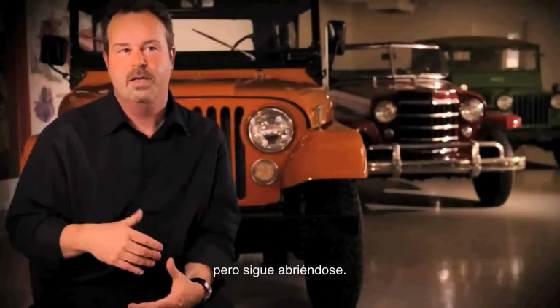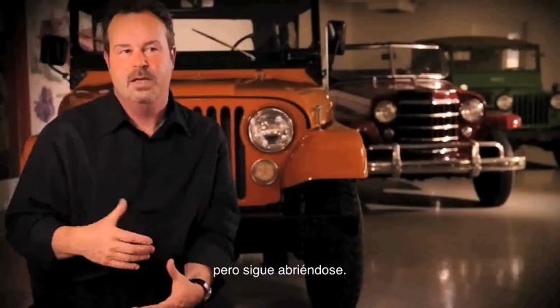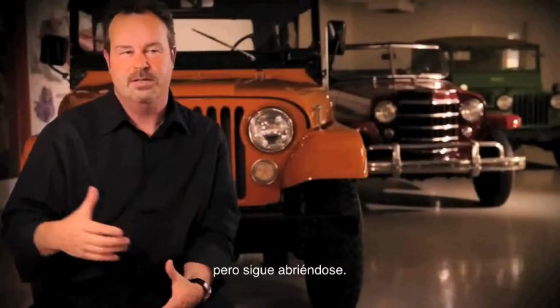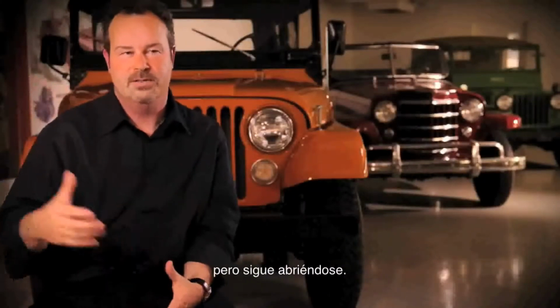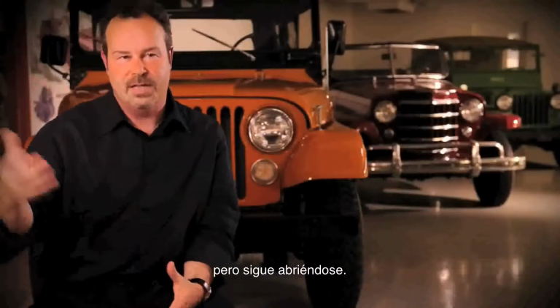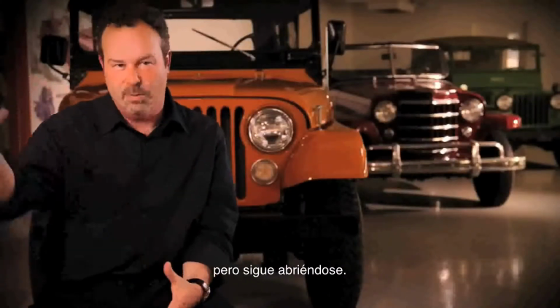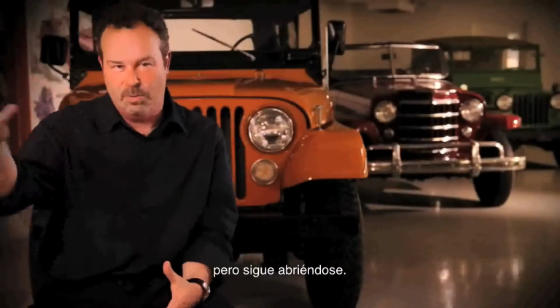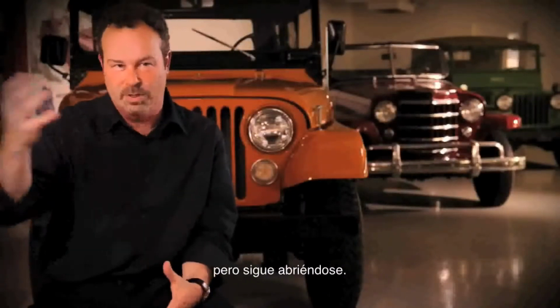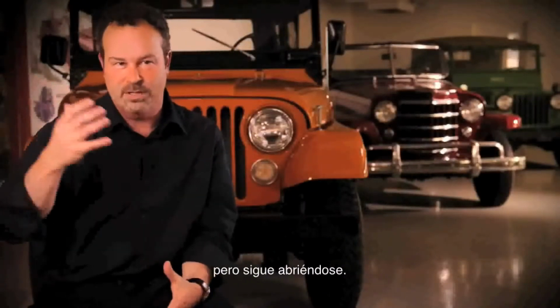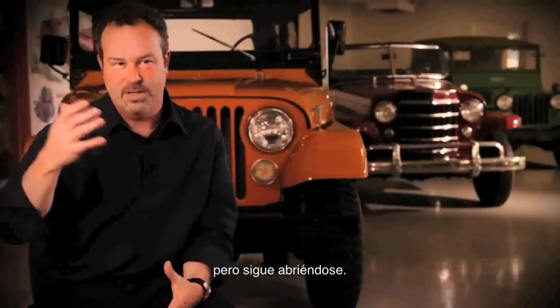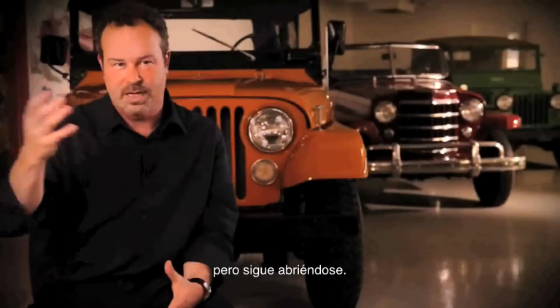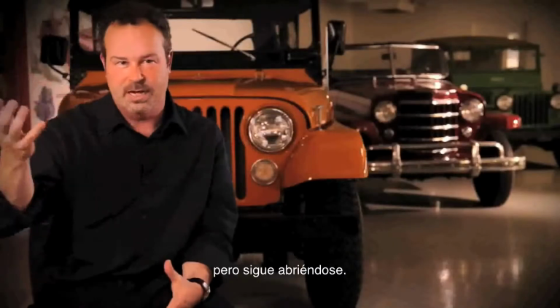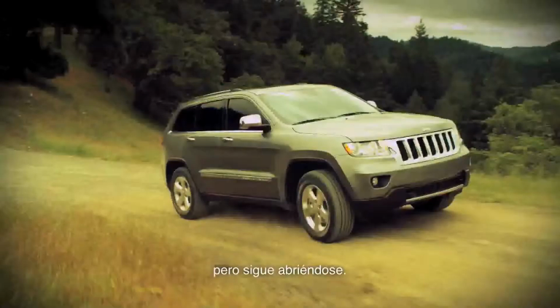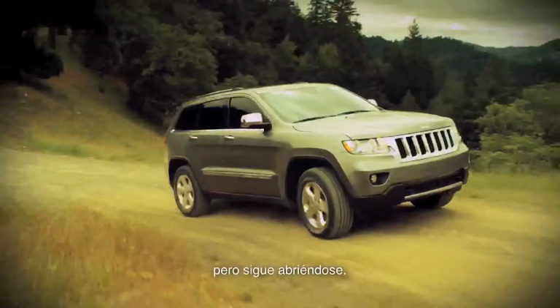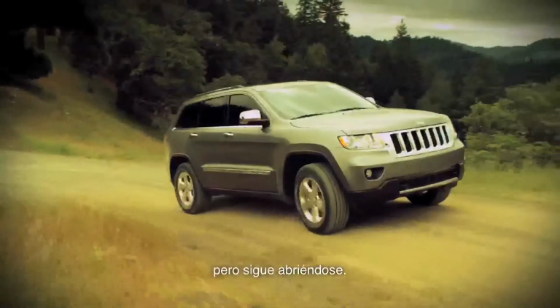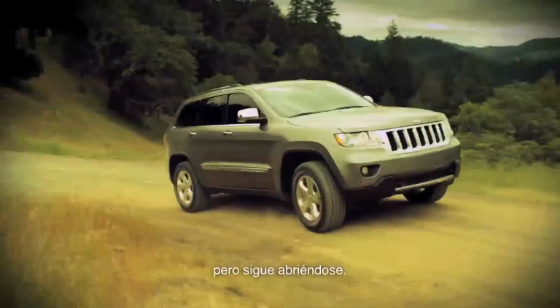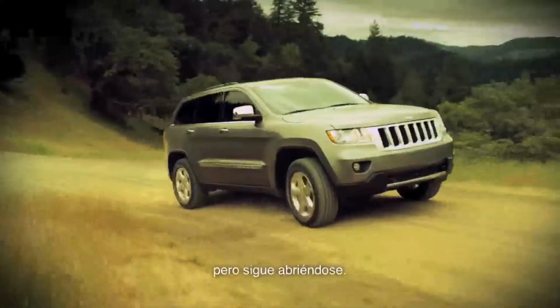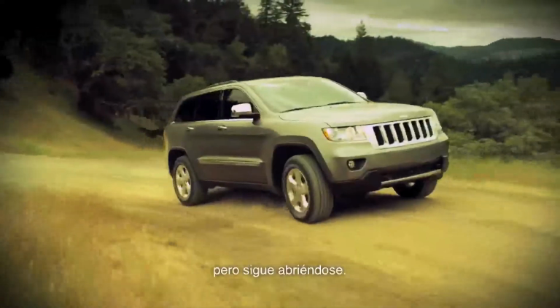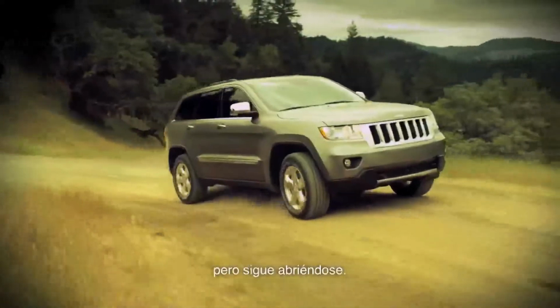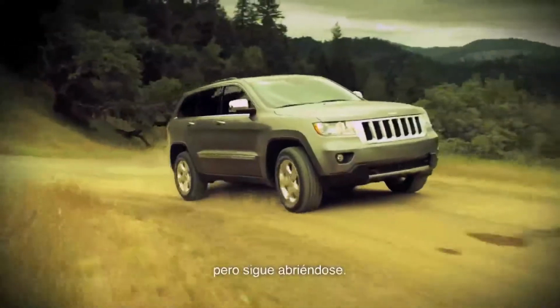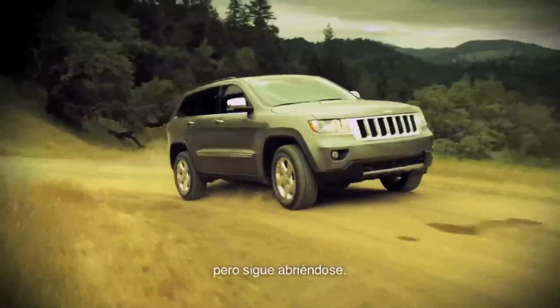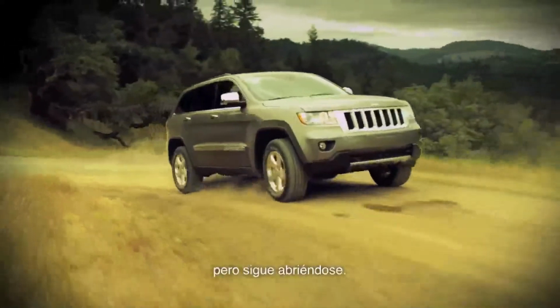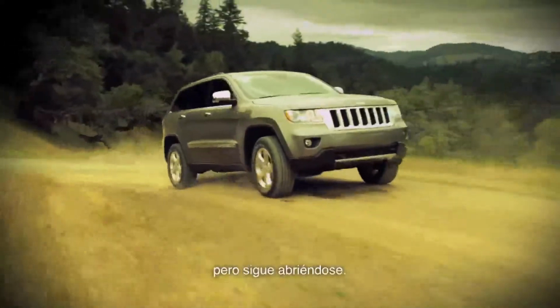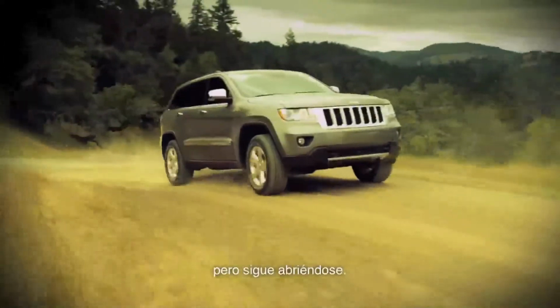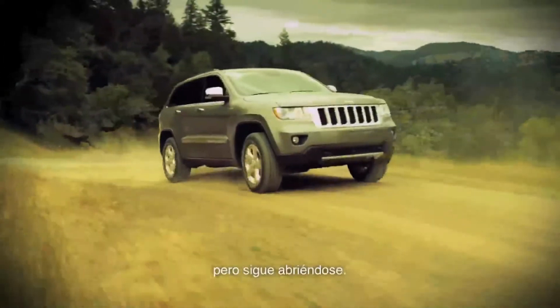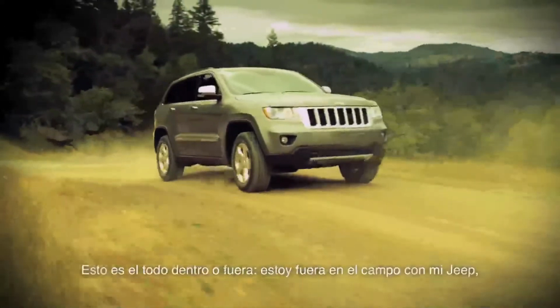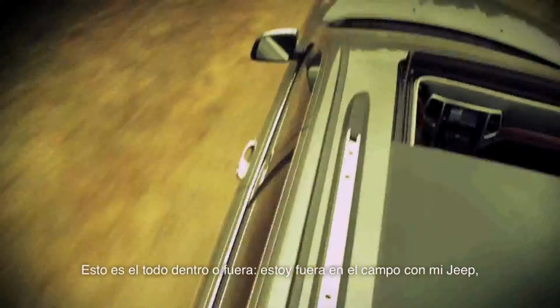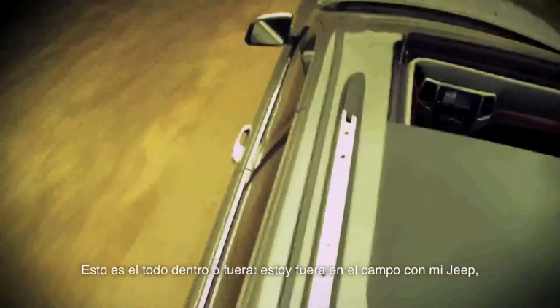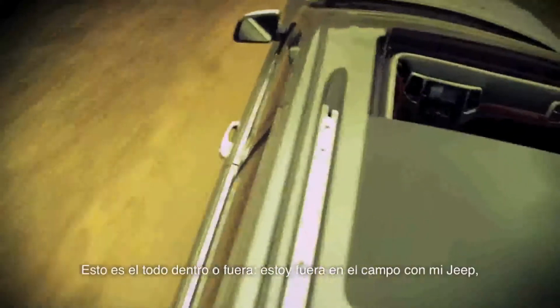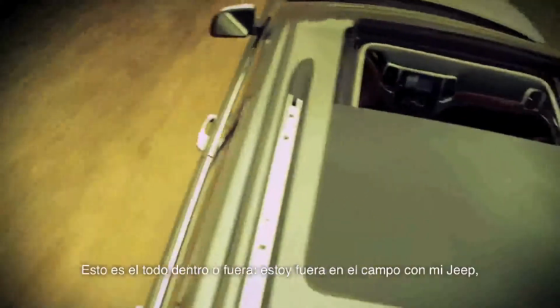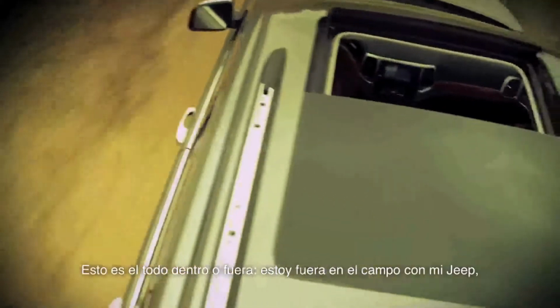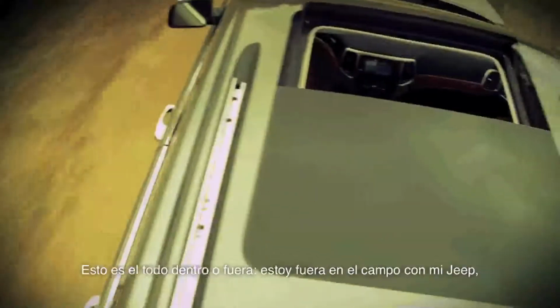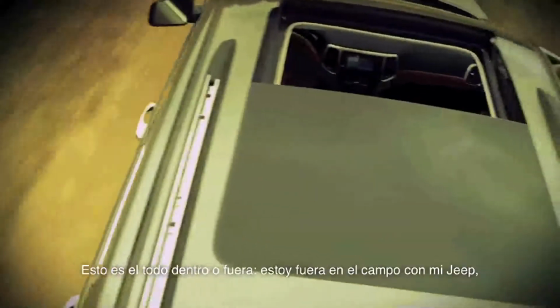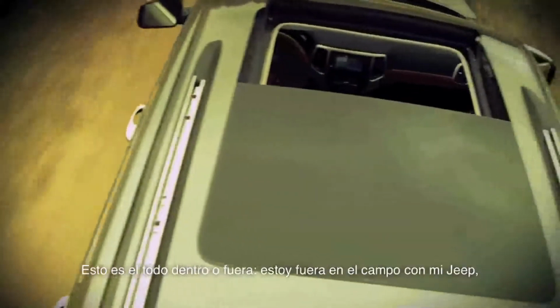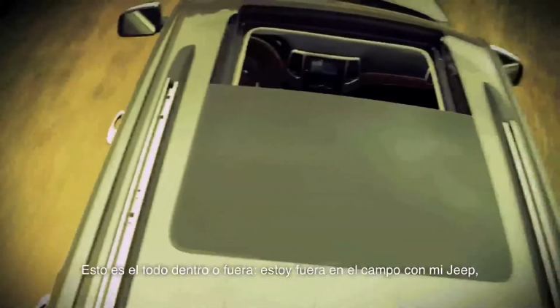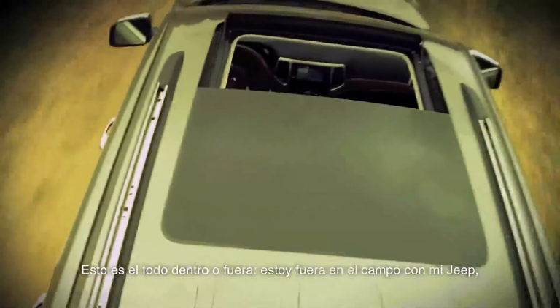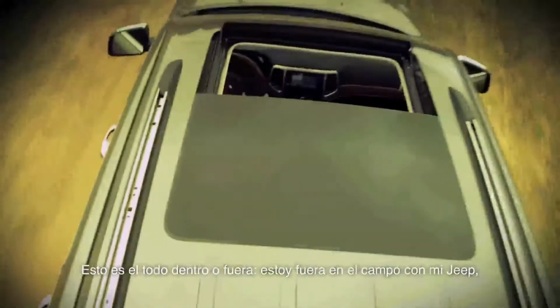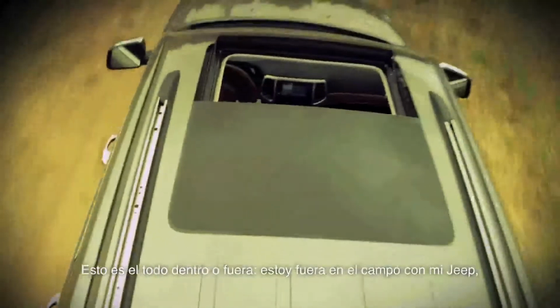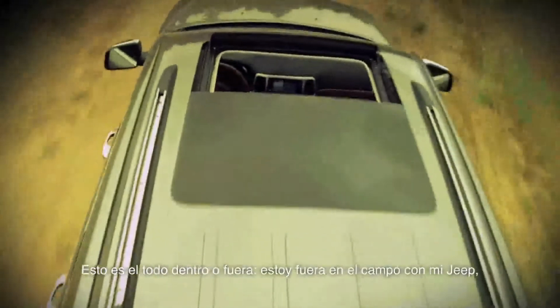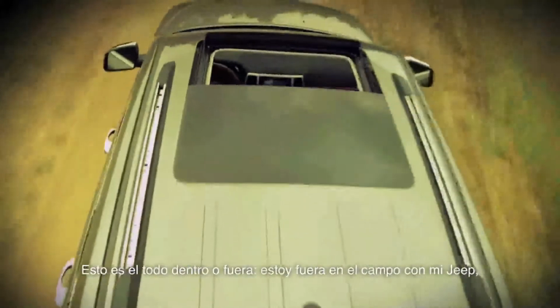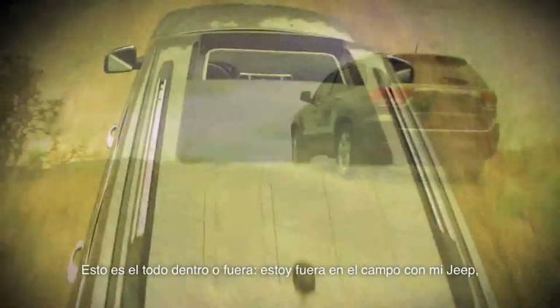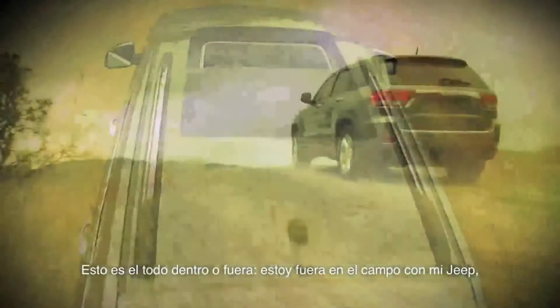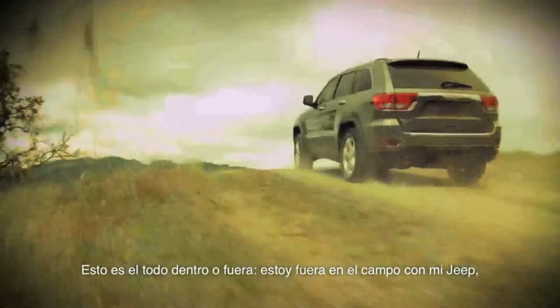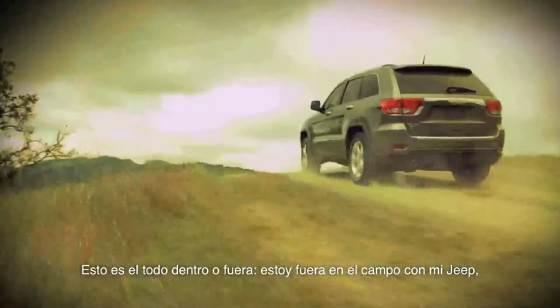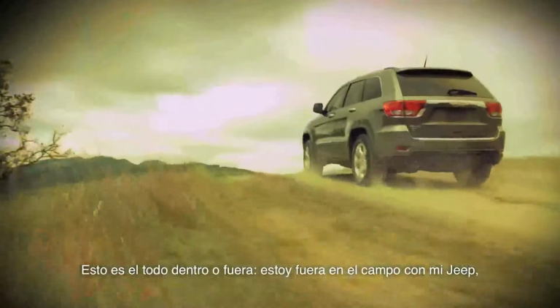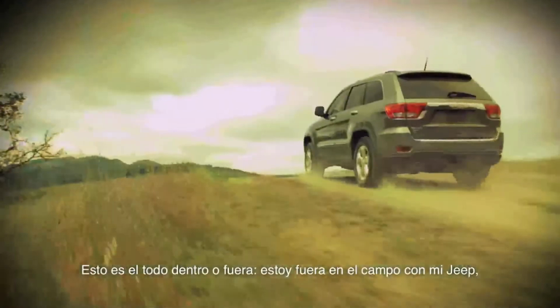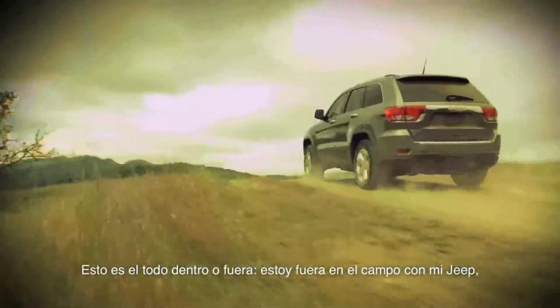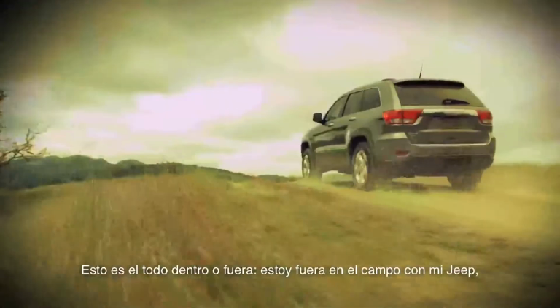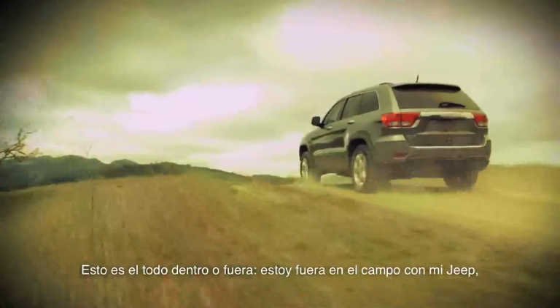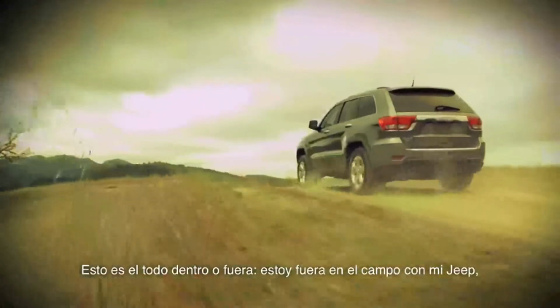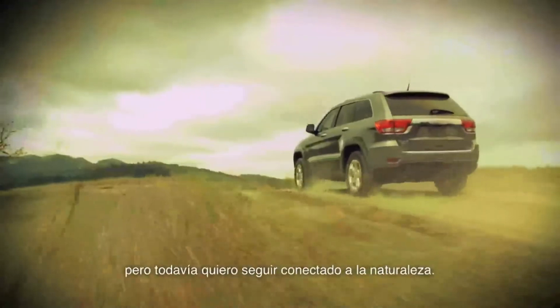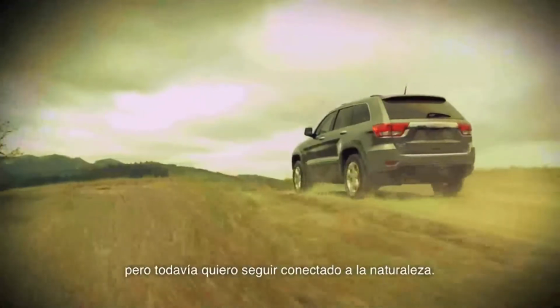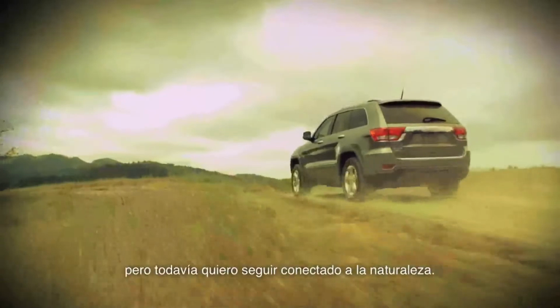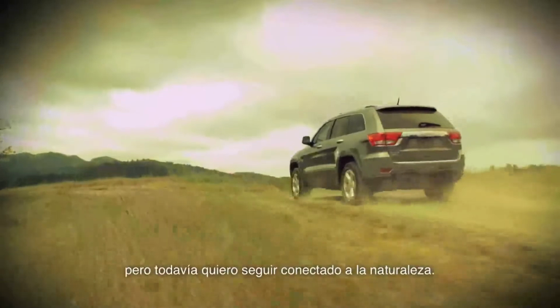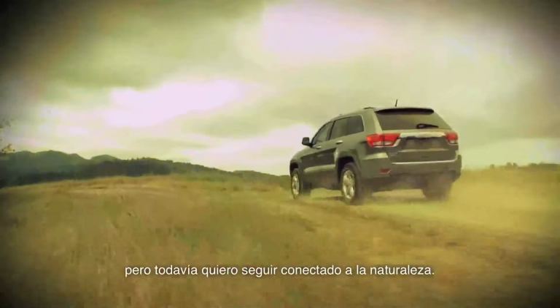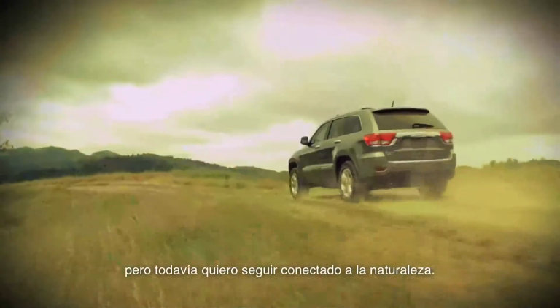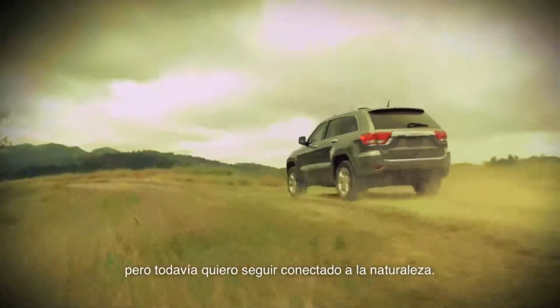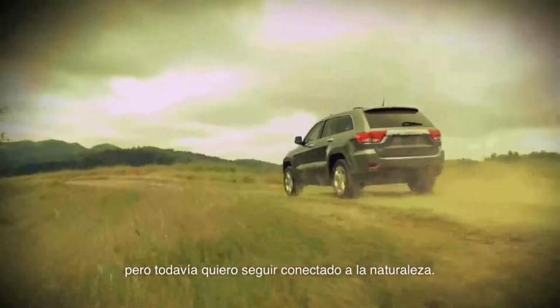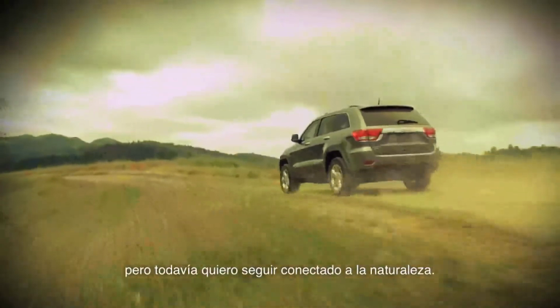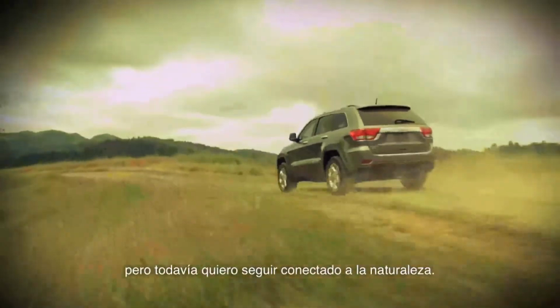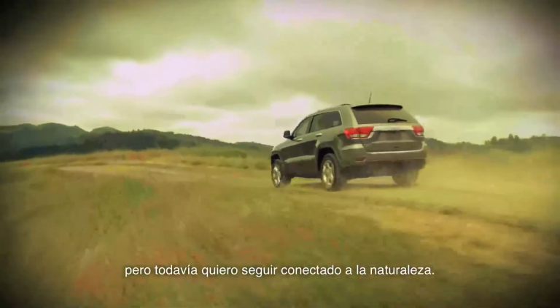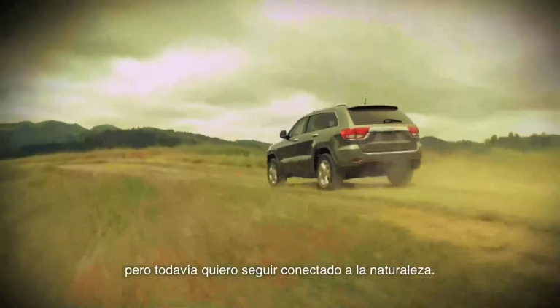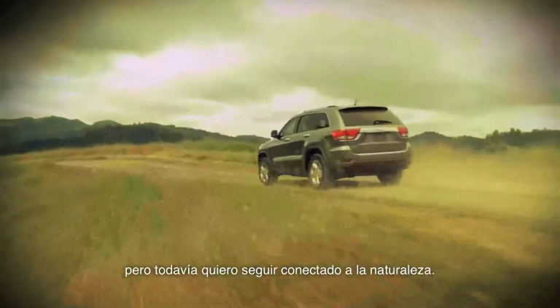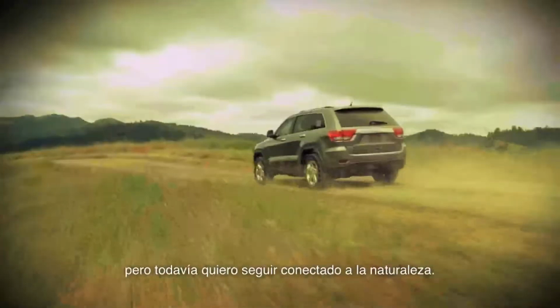It's that whole inside-outside — I'm out in the backcountry with my Jeep, but I still want to be connected to nature.